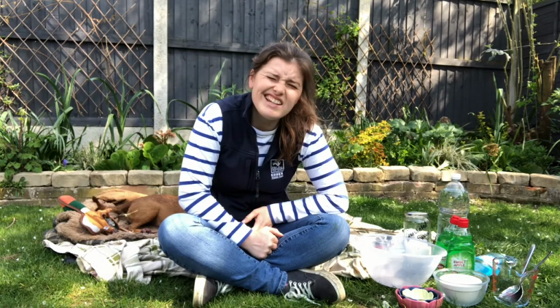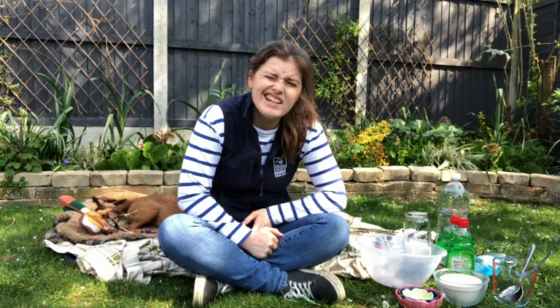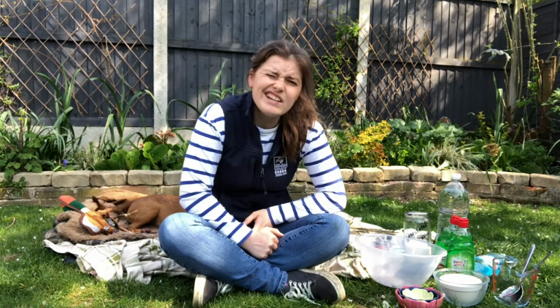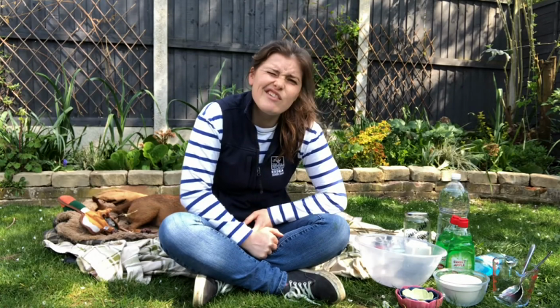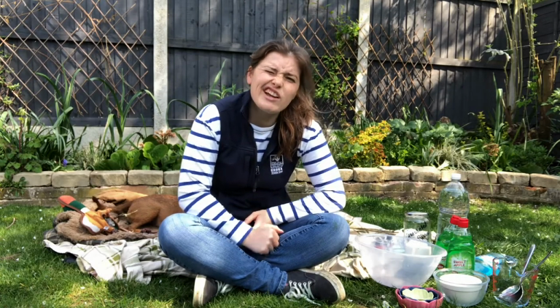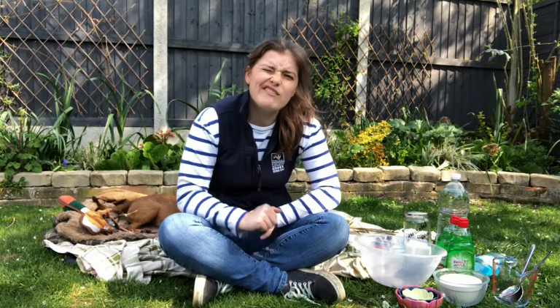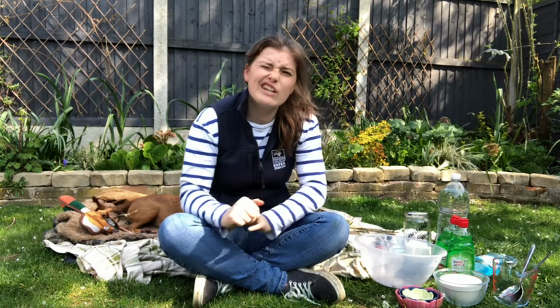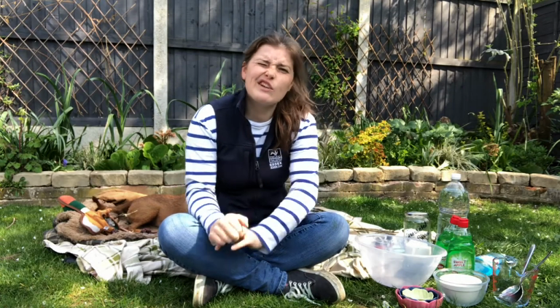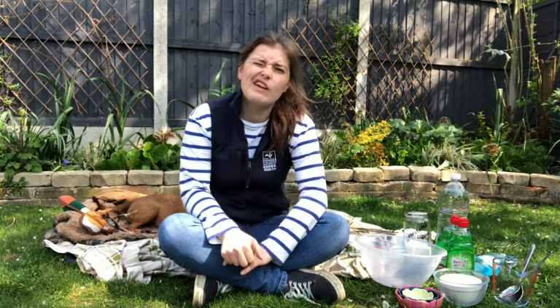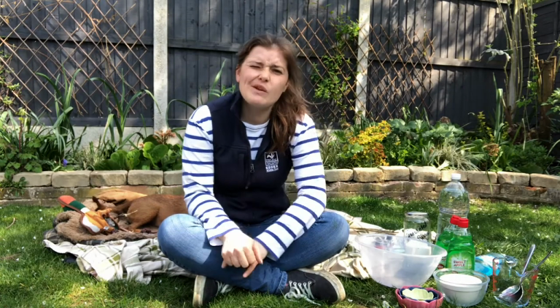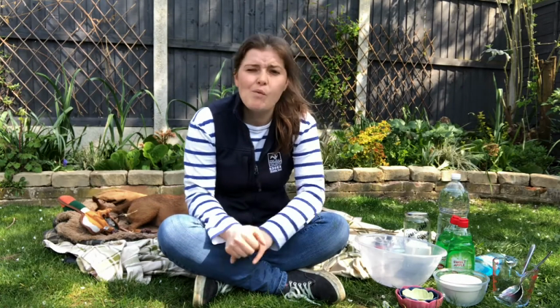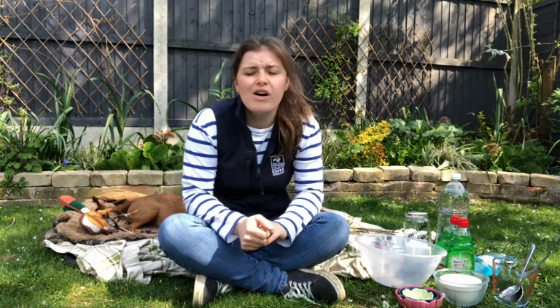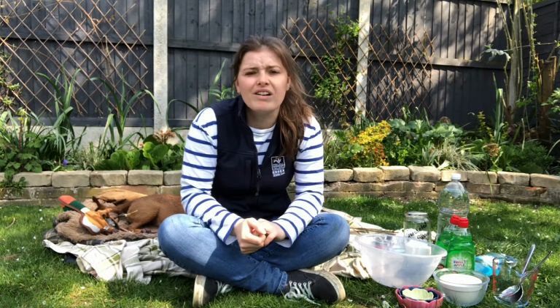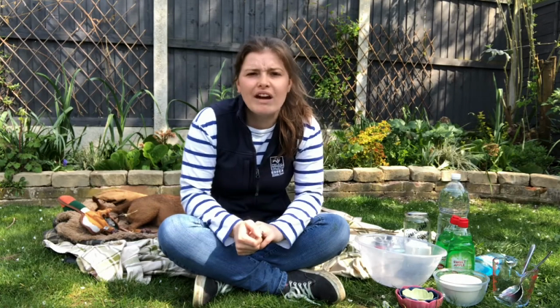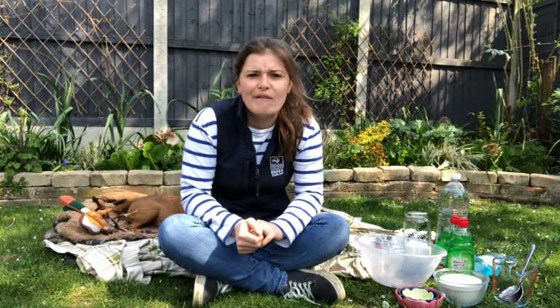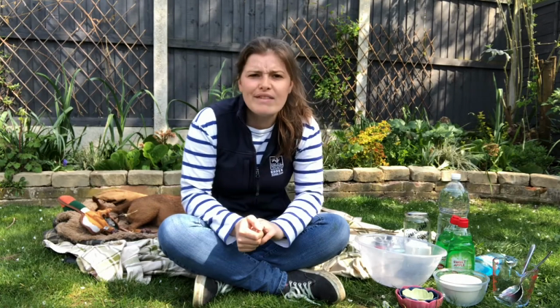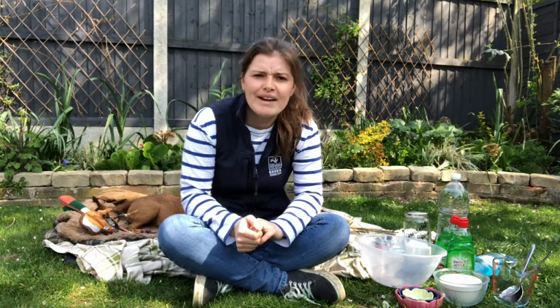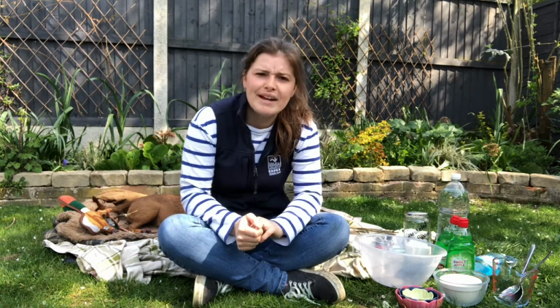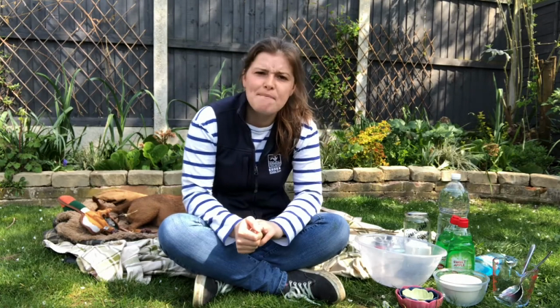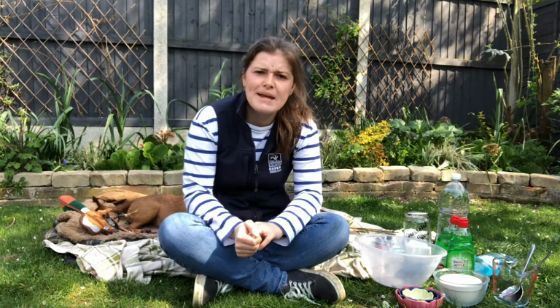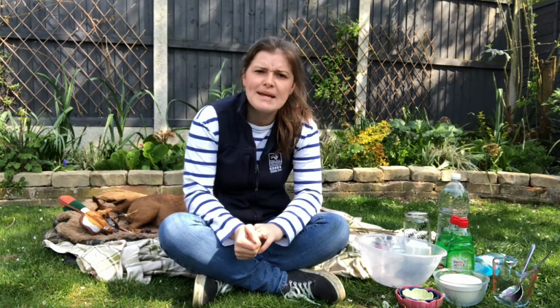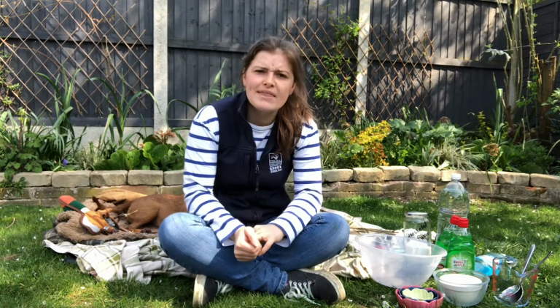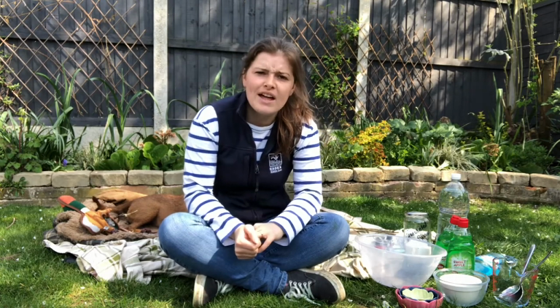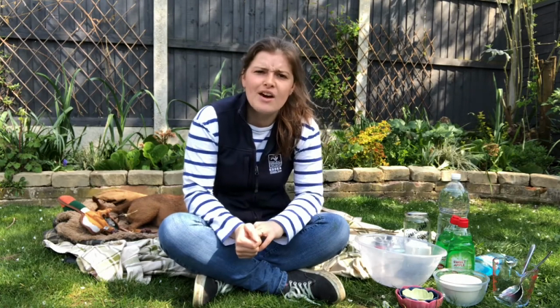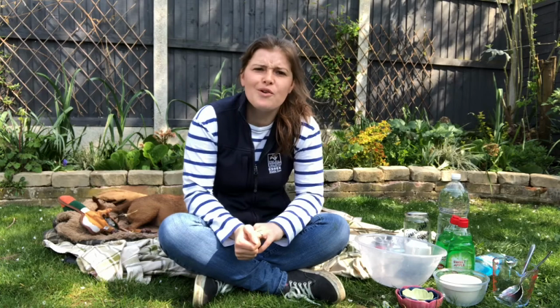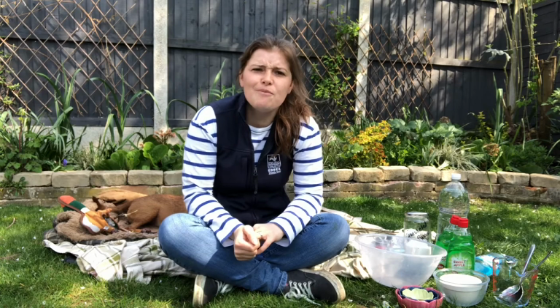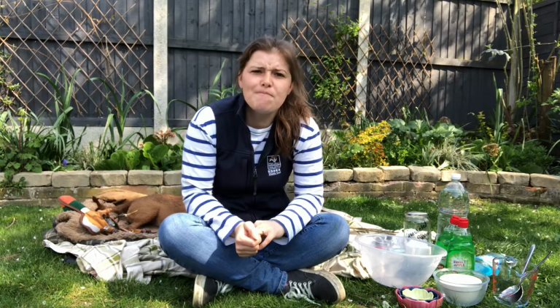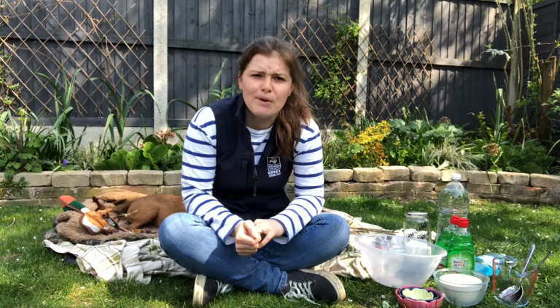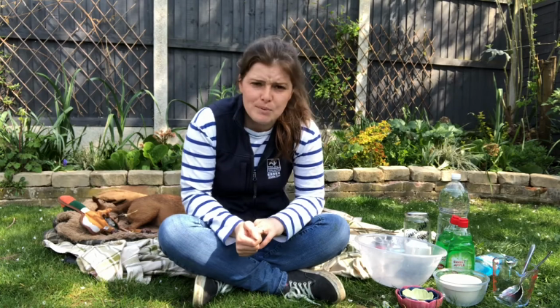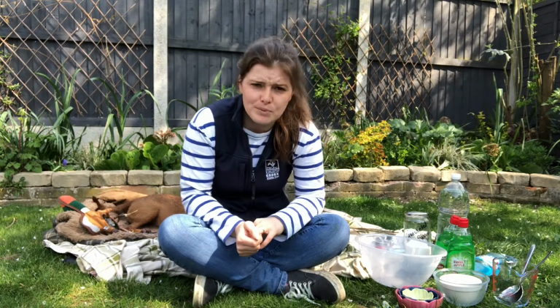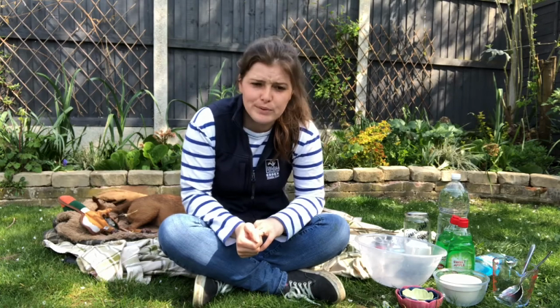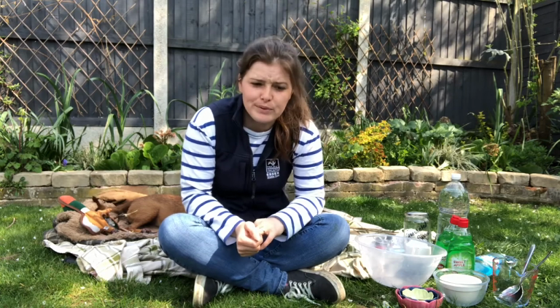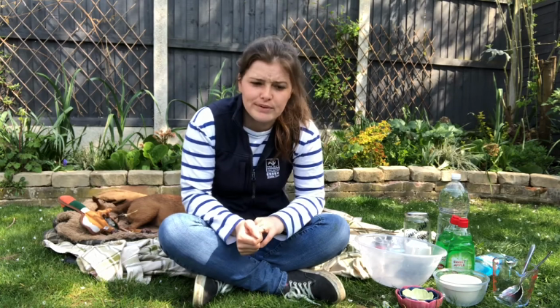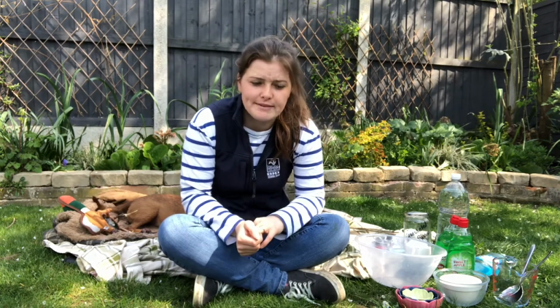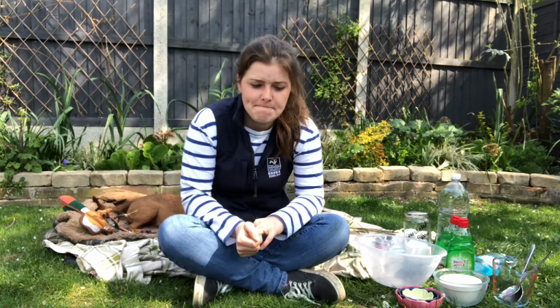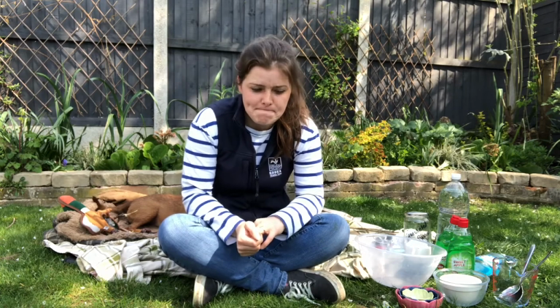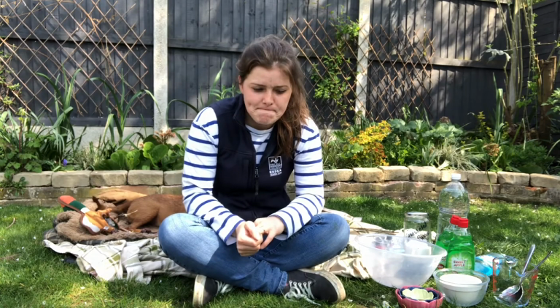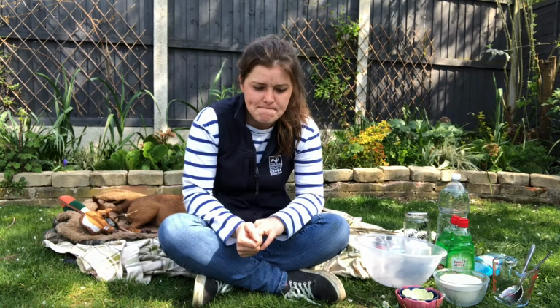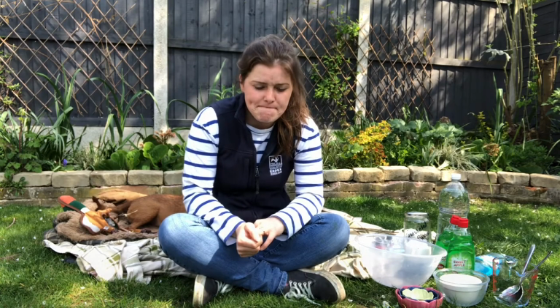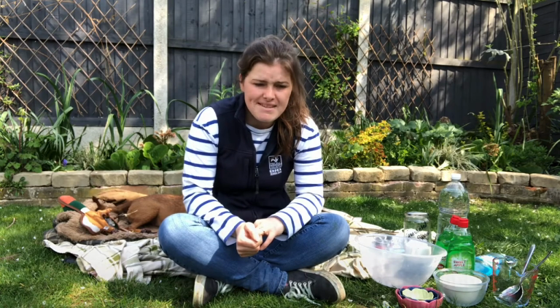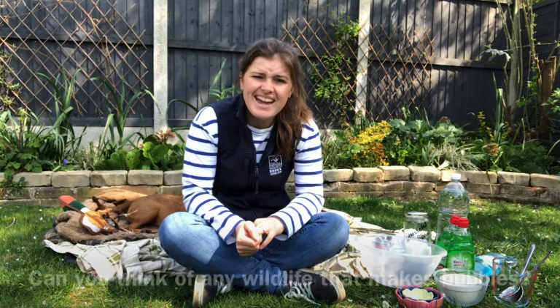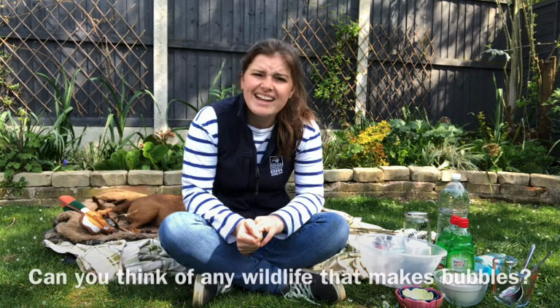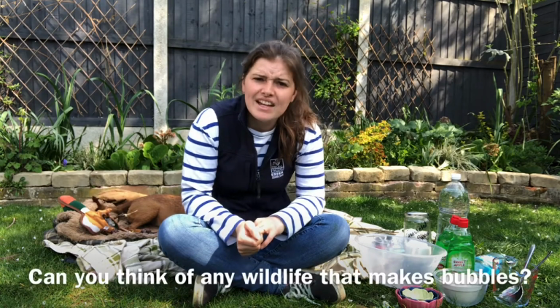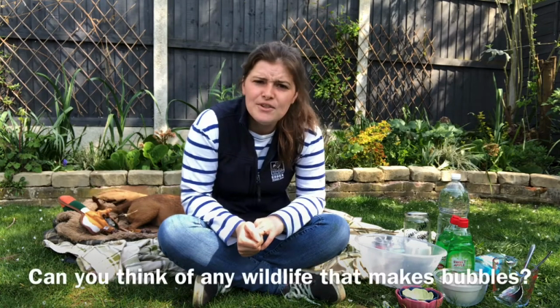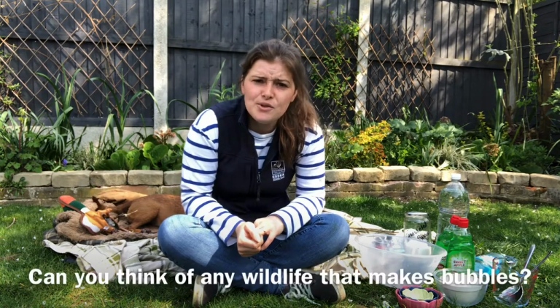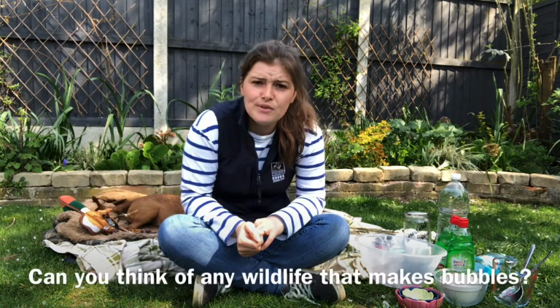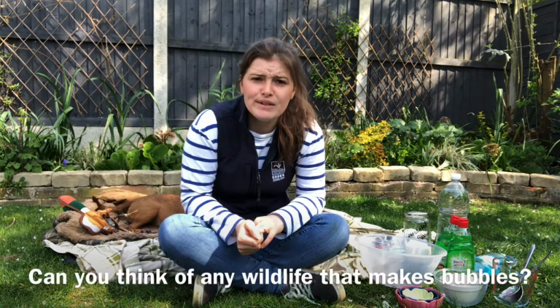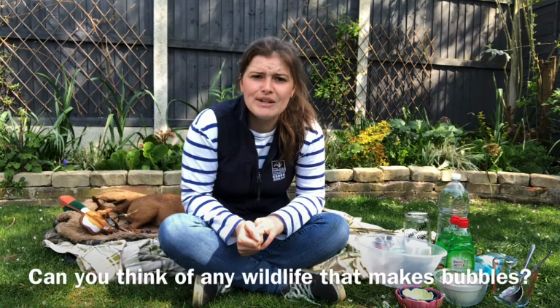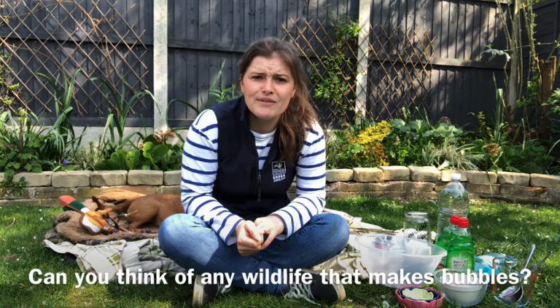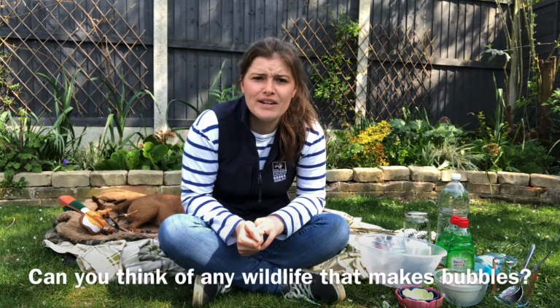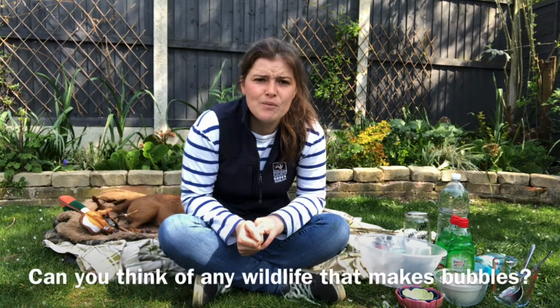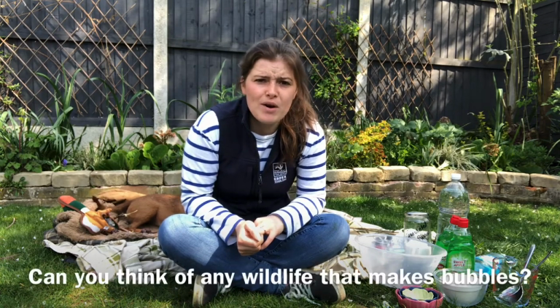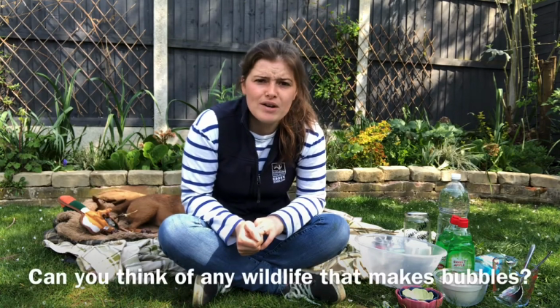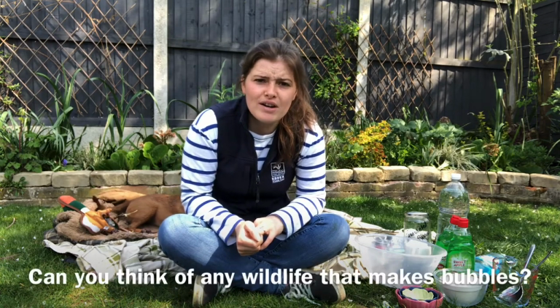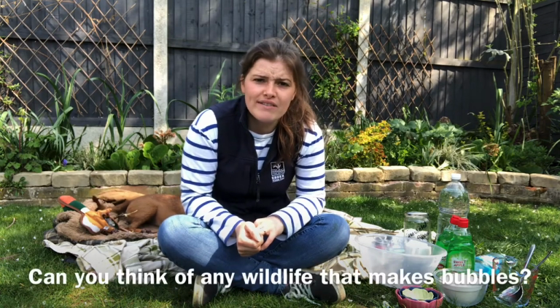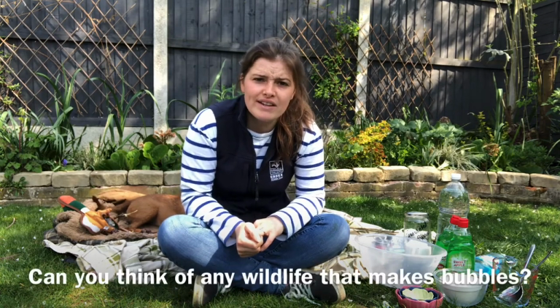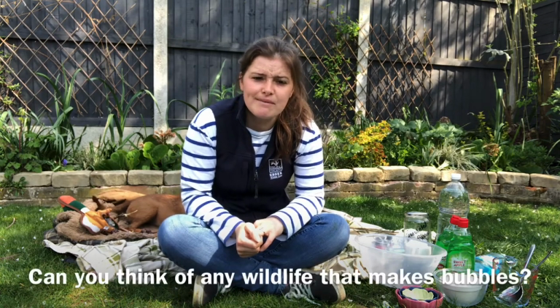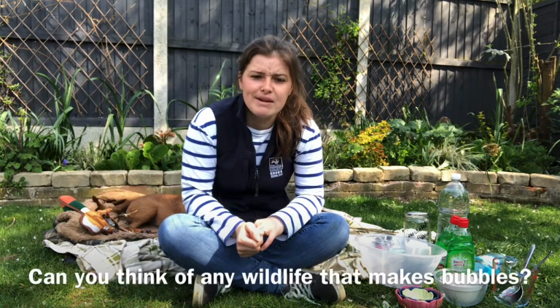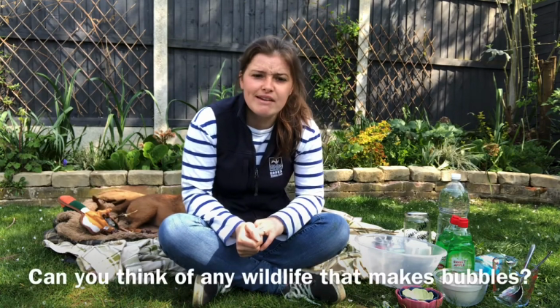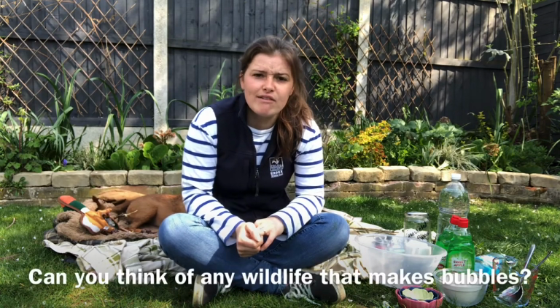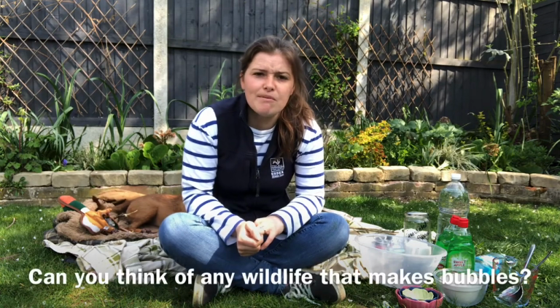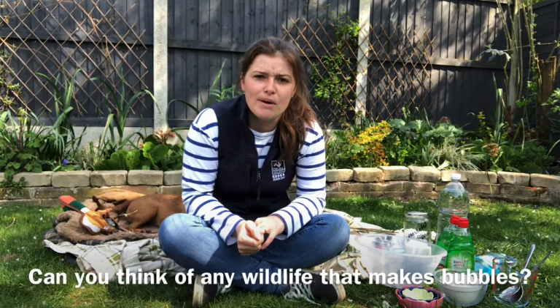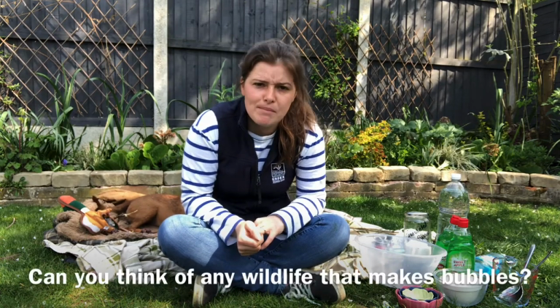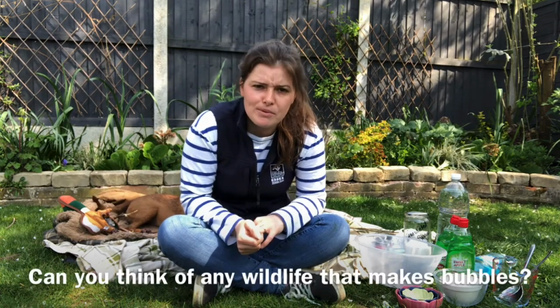Before I make the bubble mixture, I'm going to have a little think and see if I can think of any wildlife that can make their own bubbles. Can you think of any wildlife that can make their own bubbles?